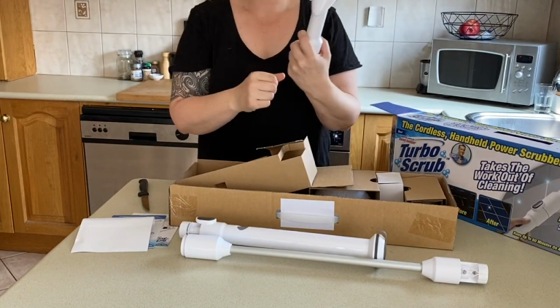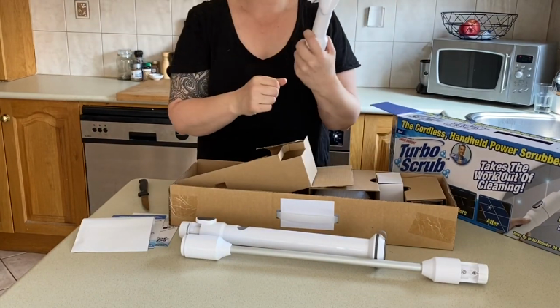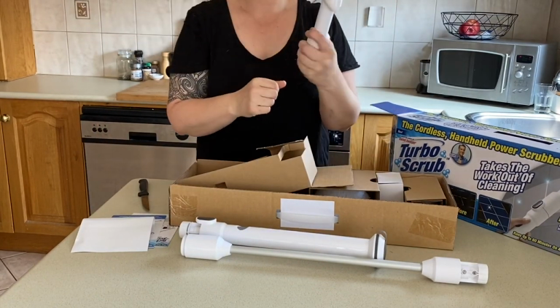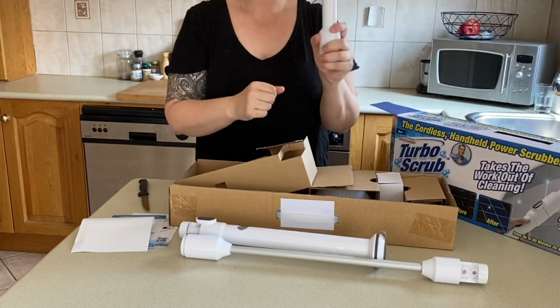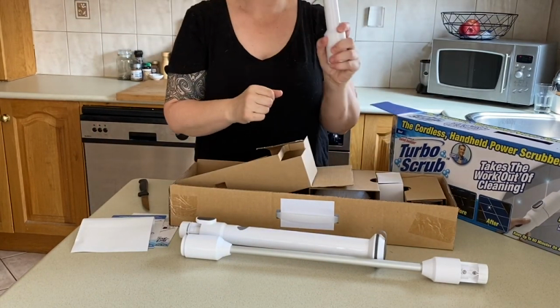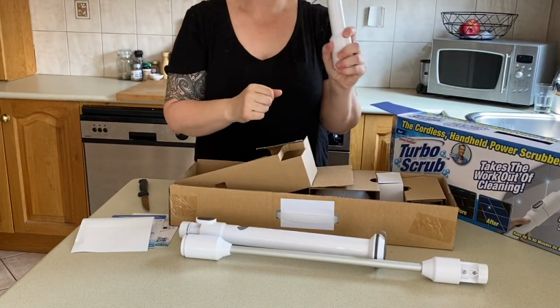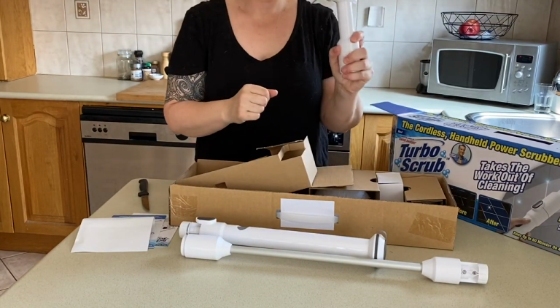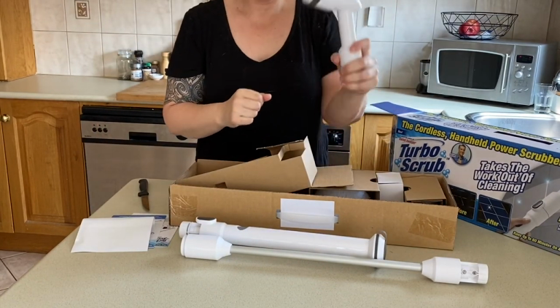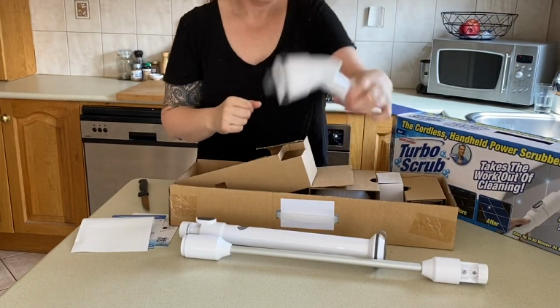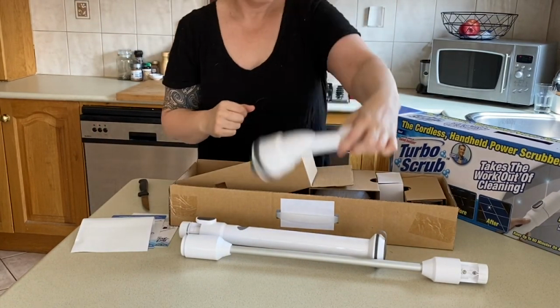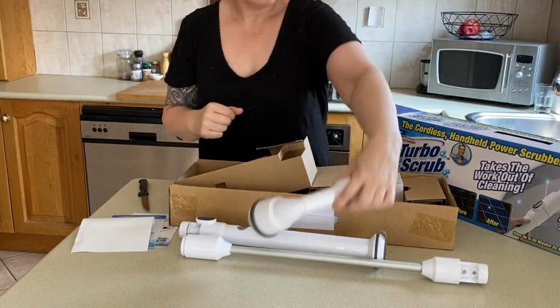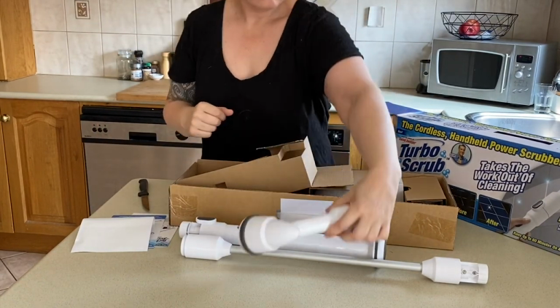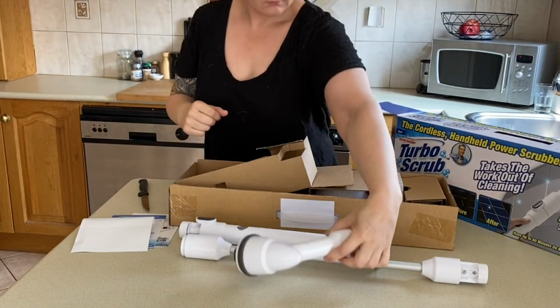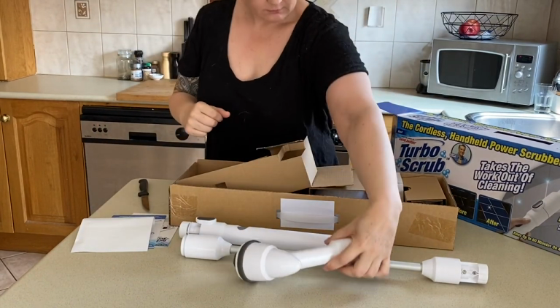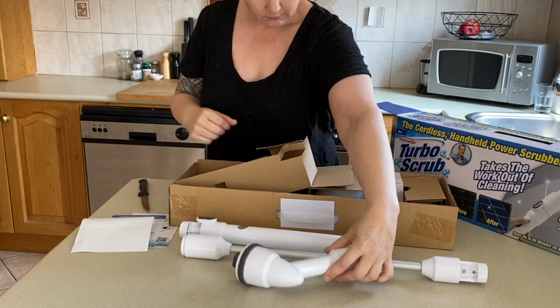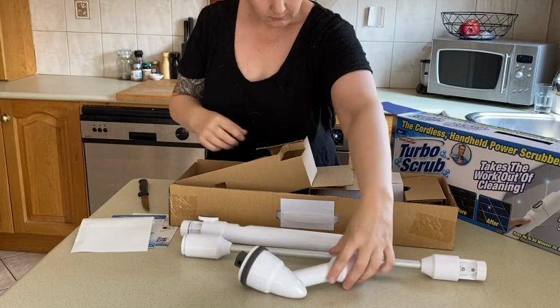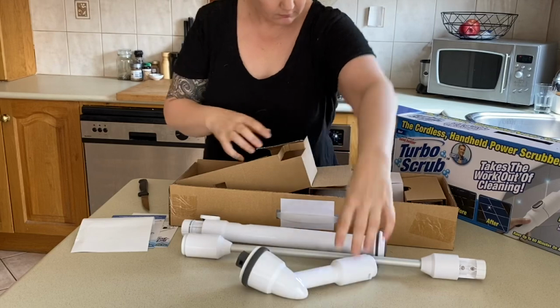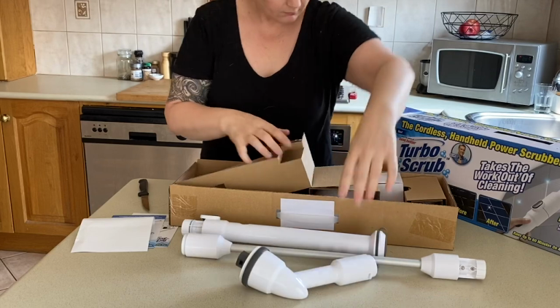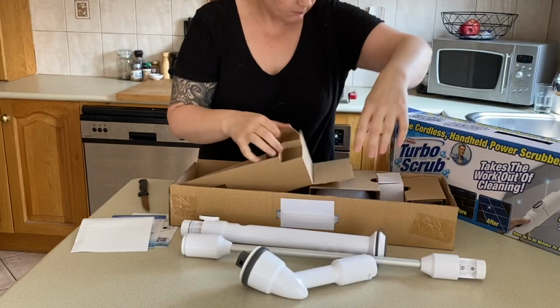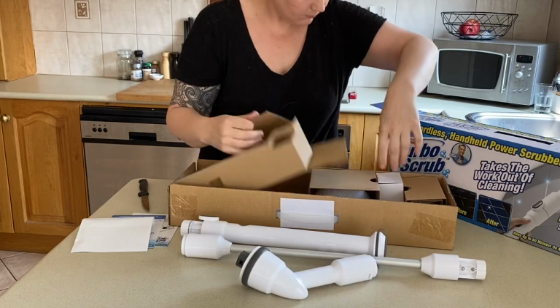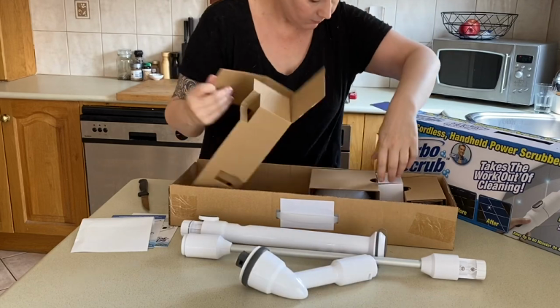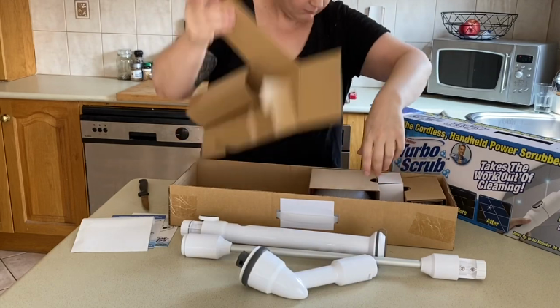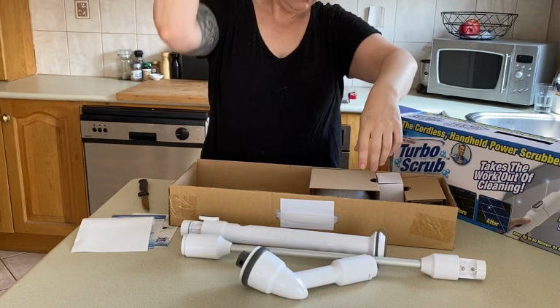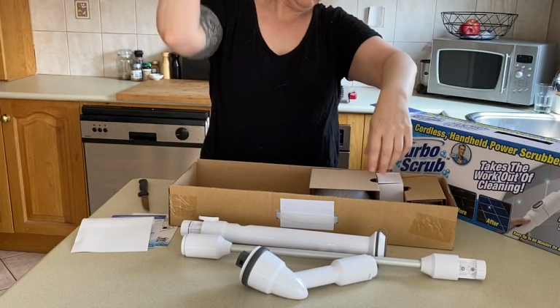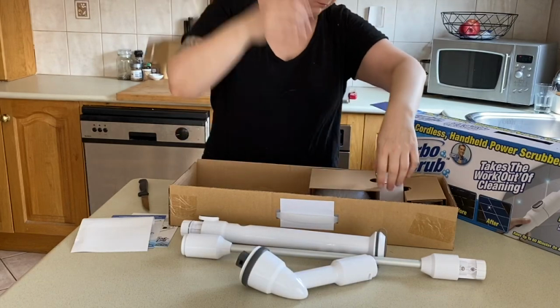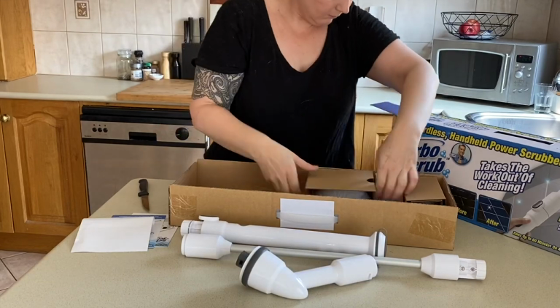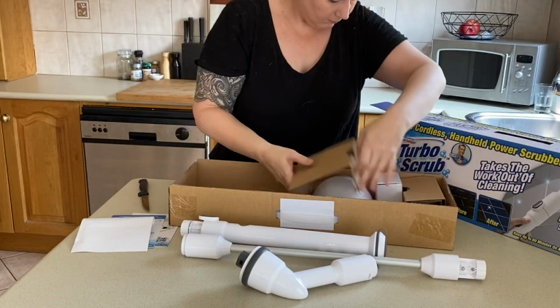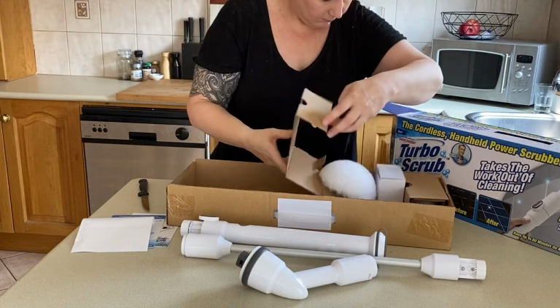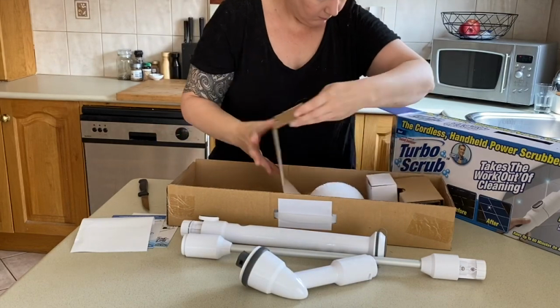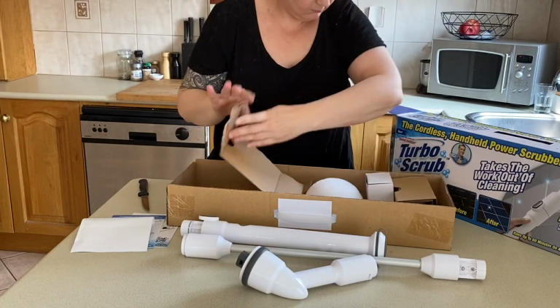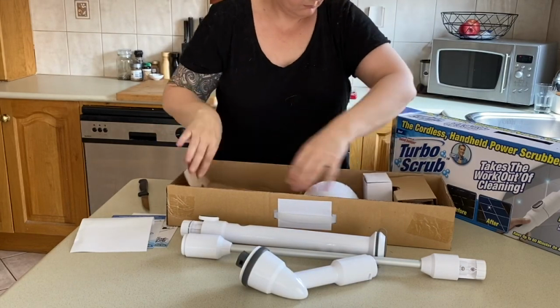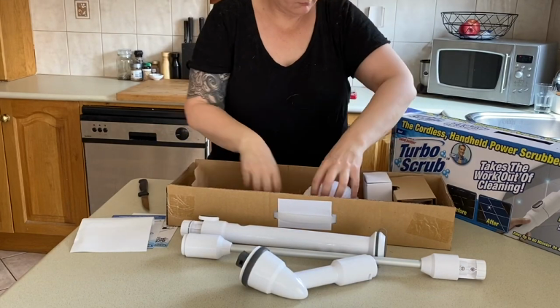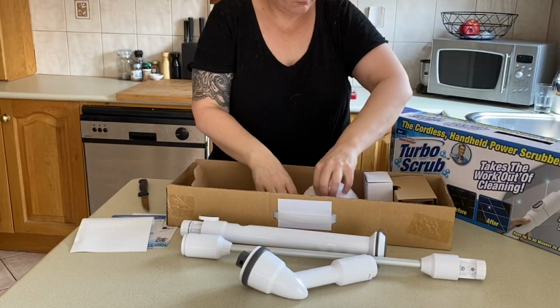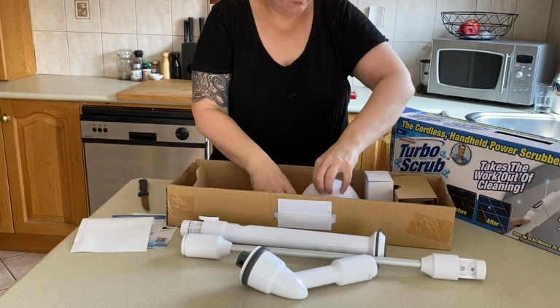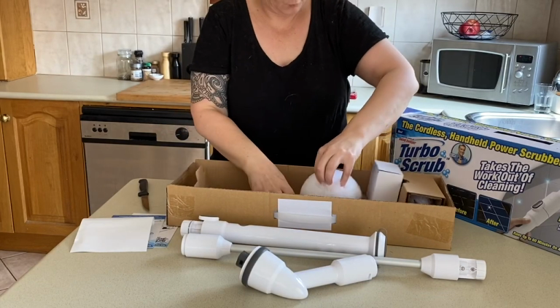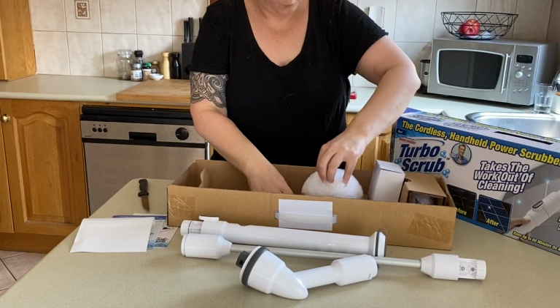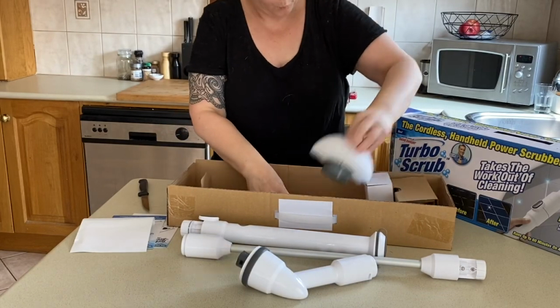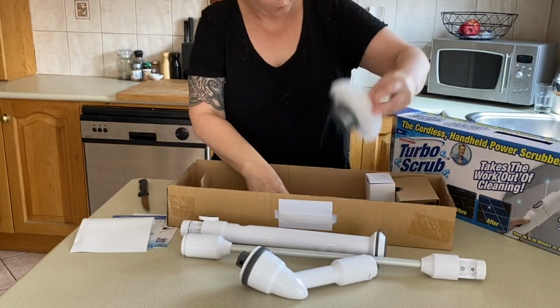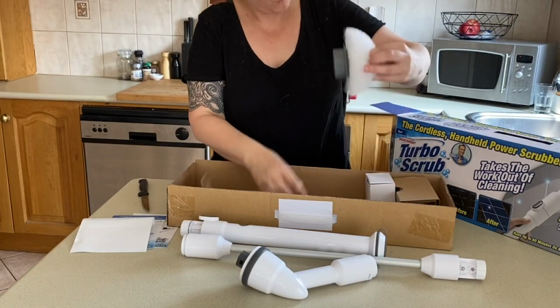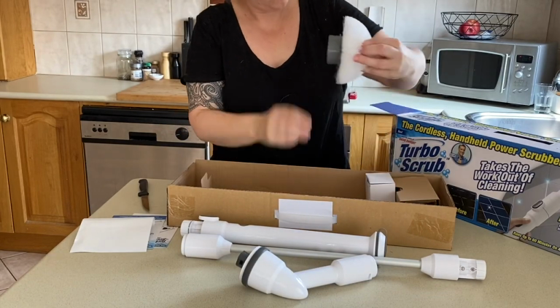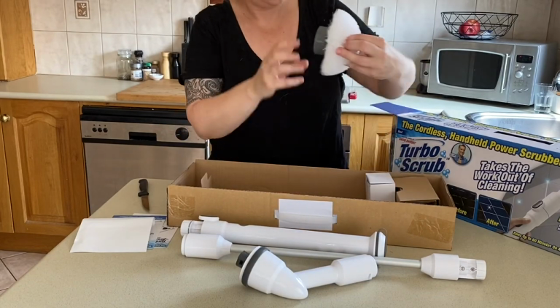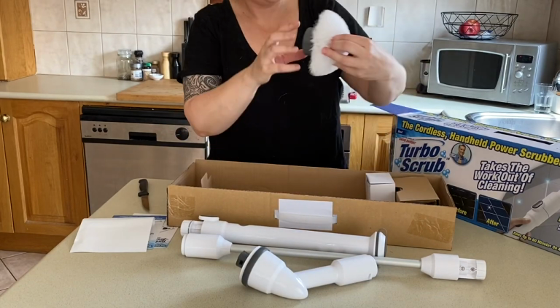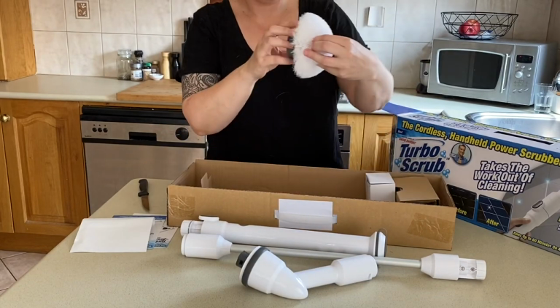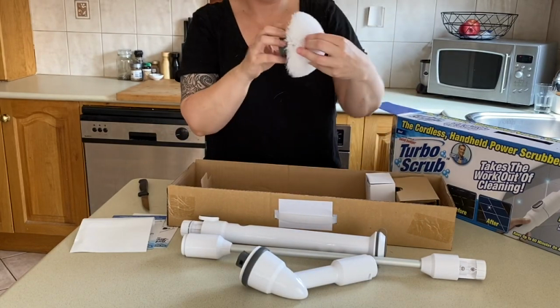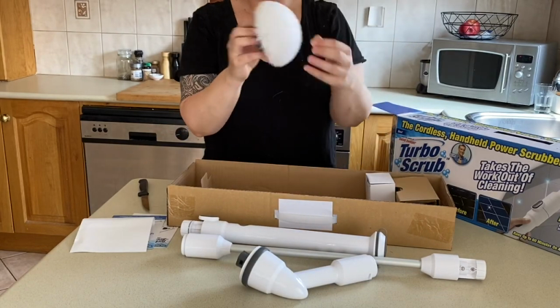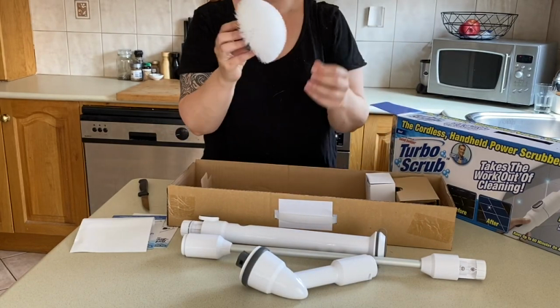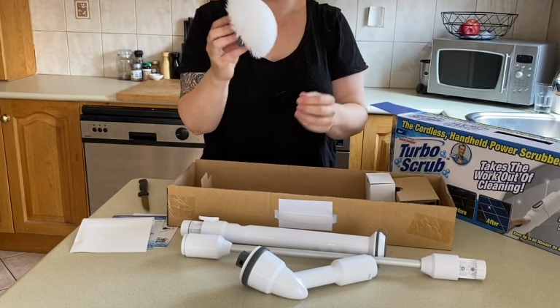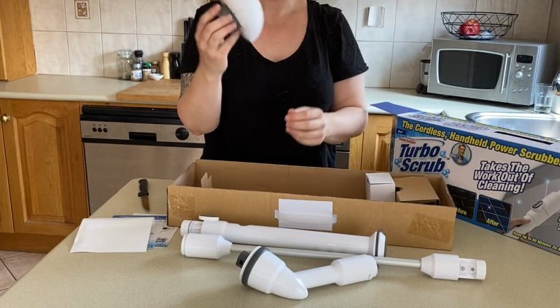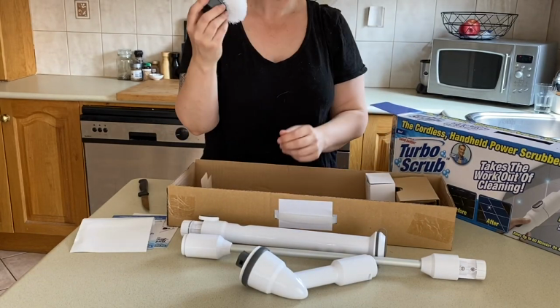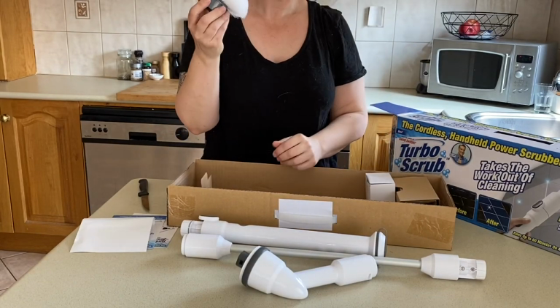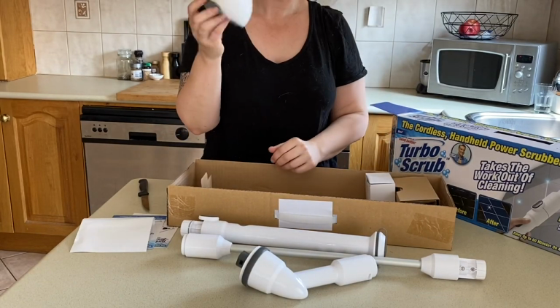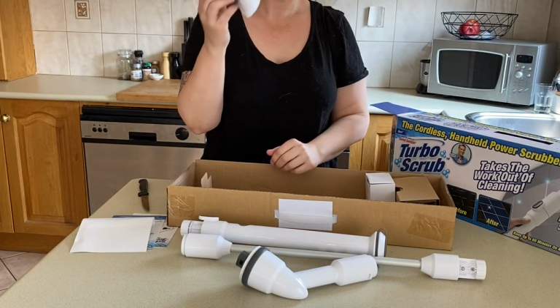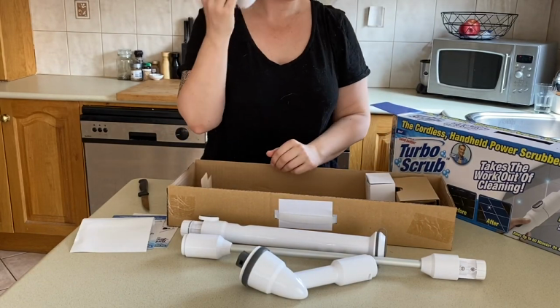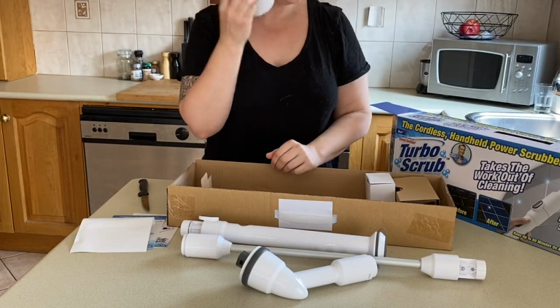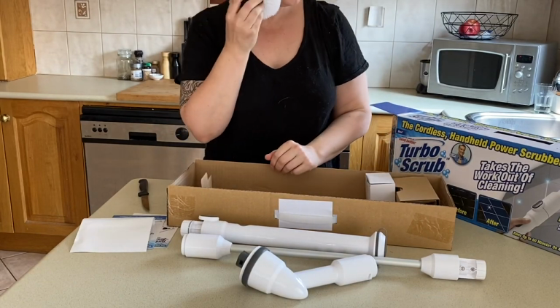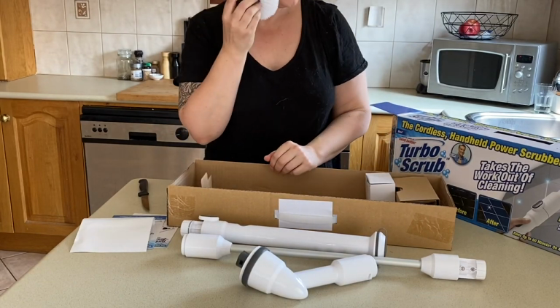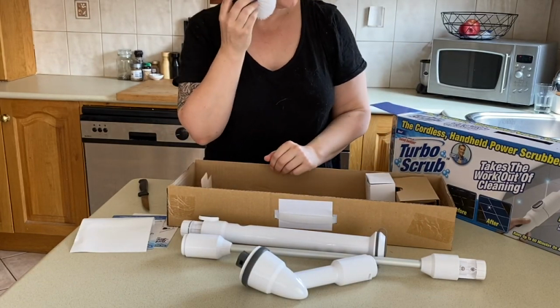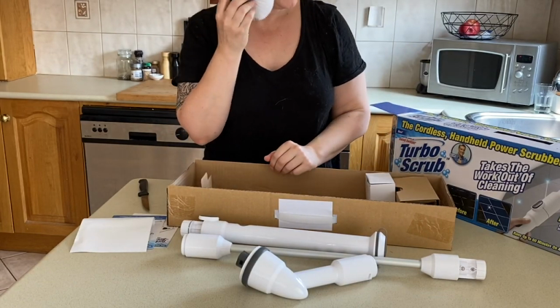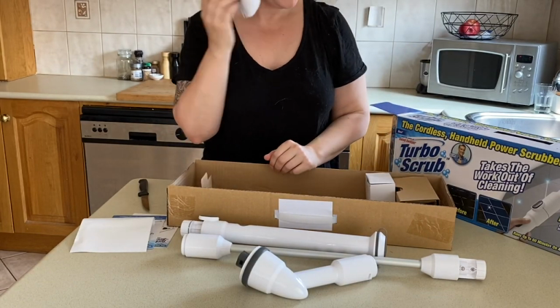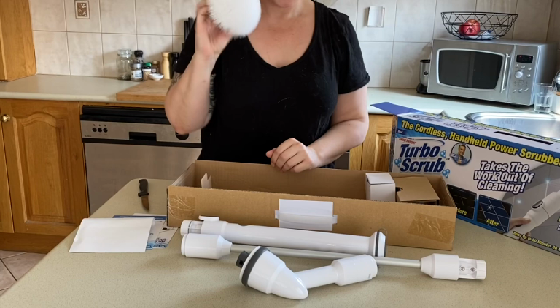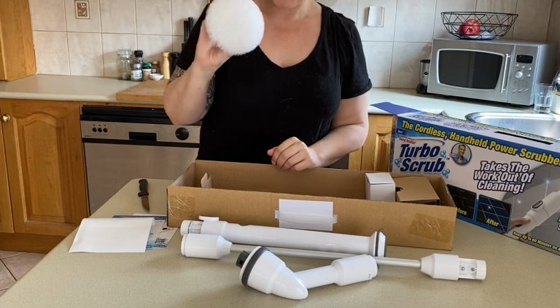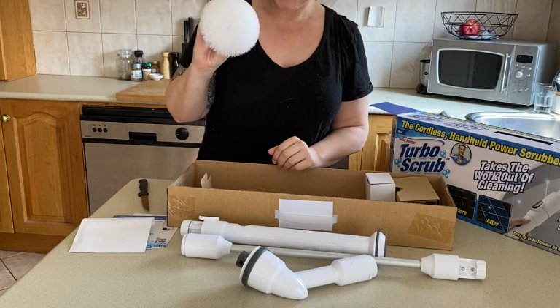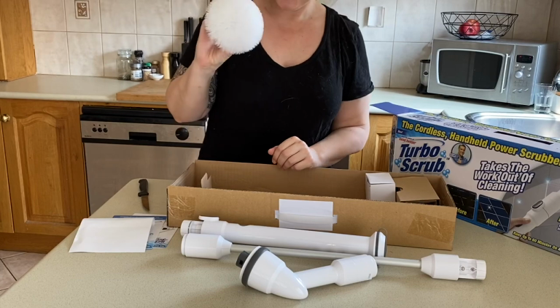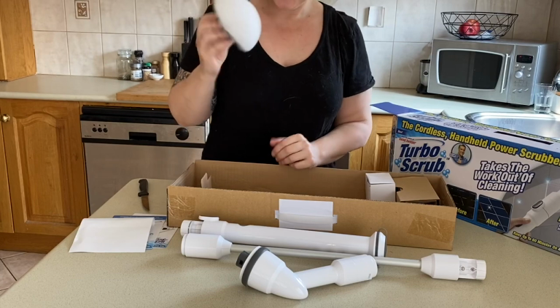And this one must be the extension pole so you can actually stand up and use this thing. Very nice. And this must be the head. Alright, a big round puffy thing.